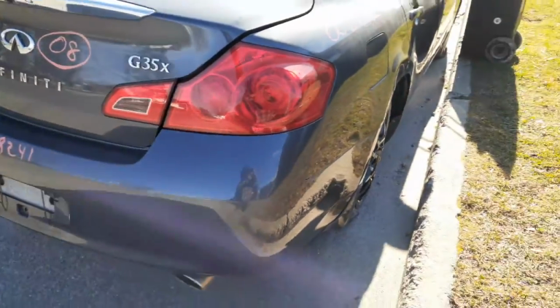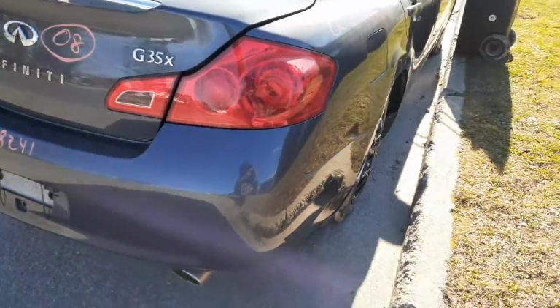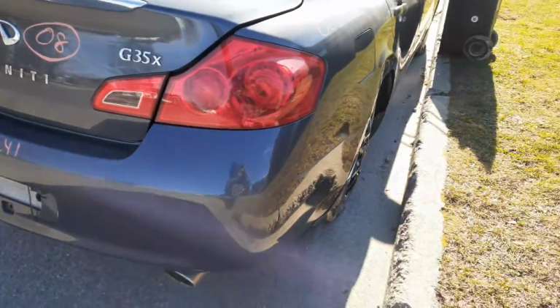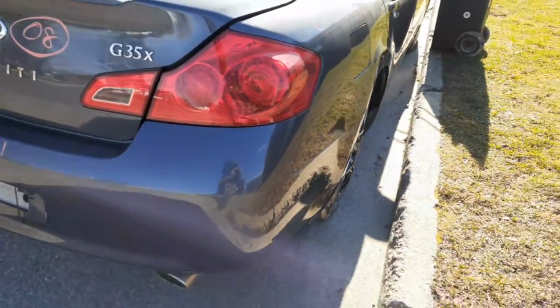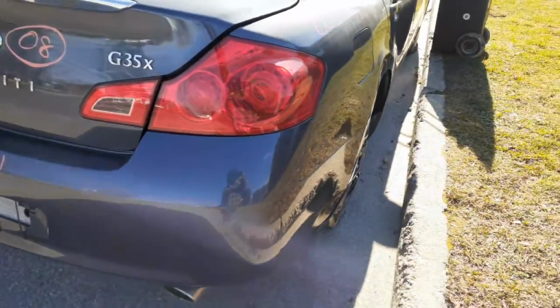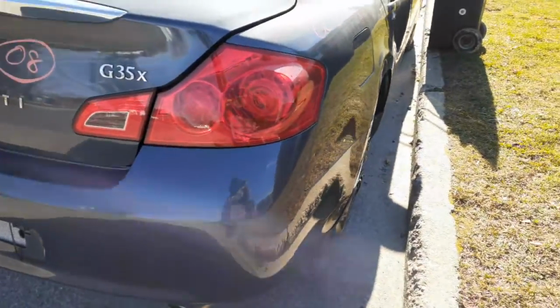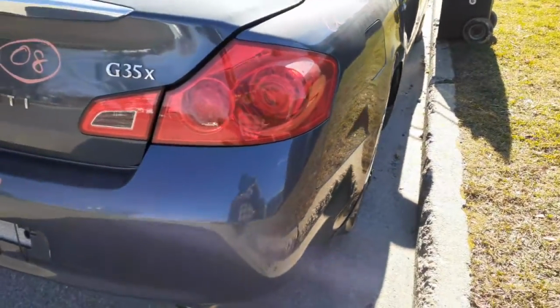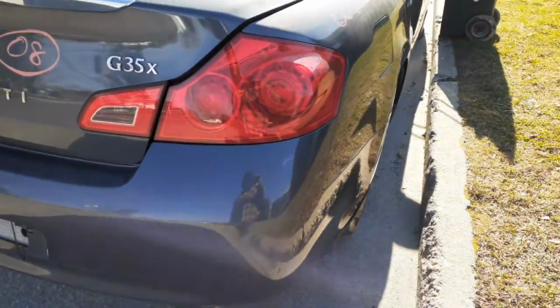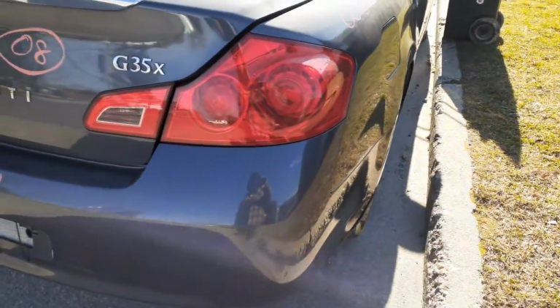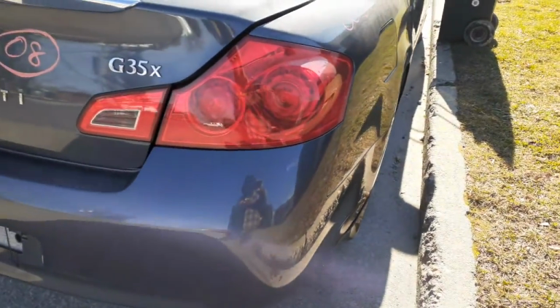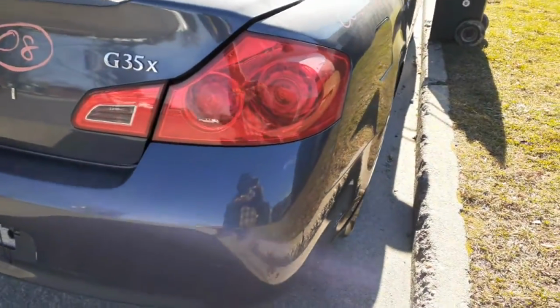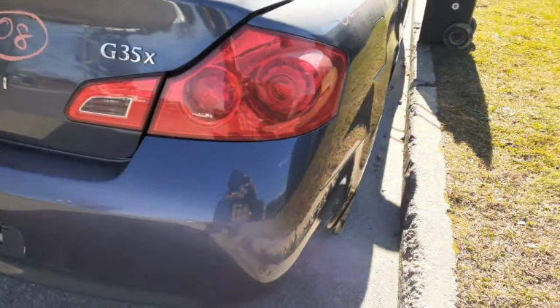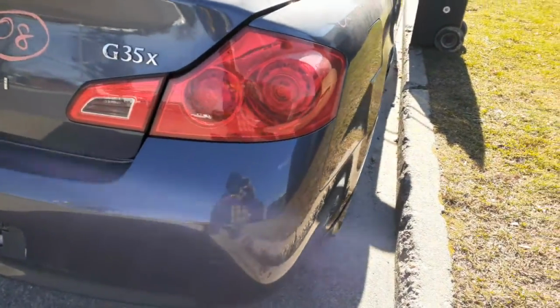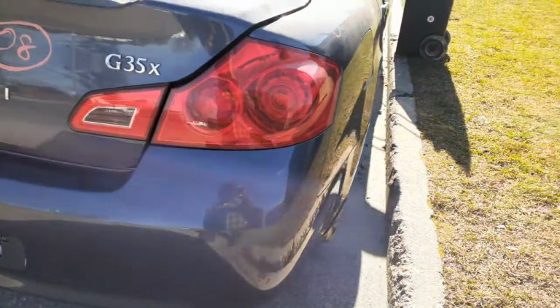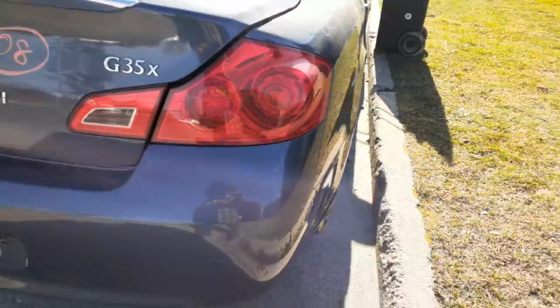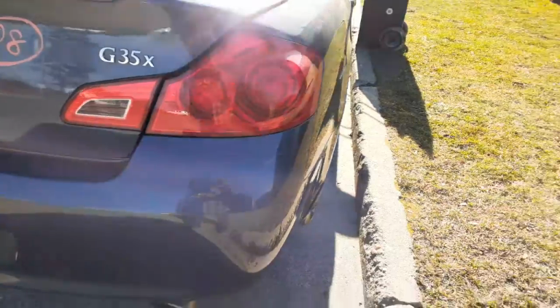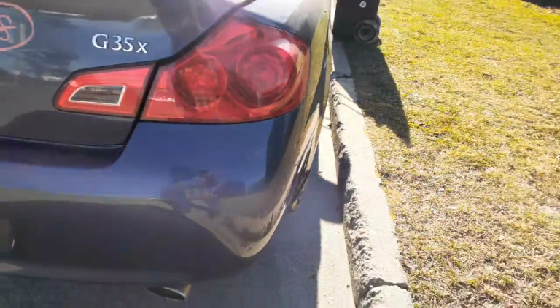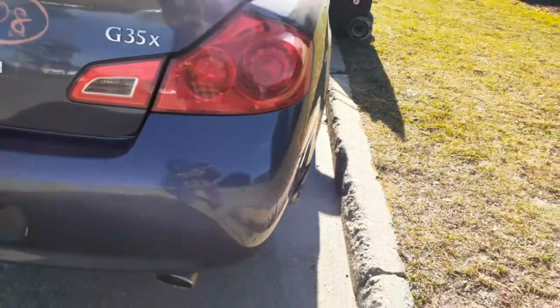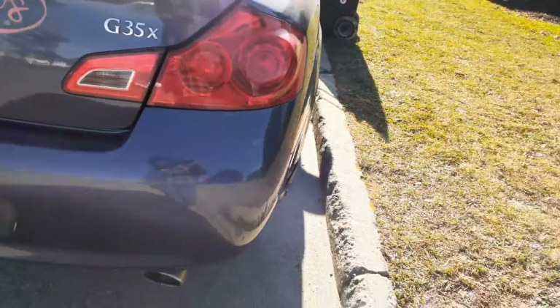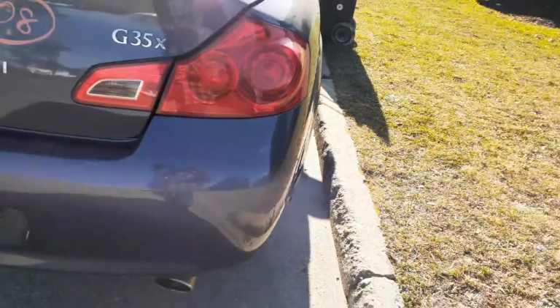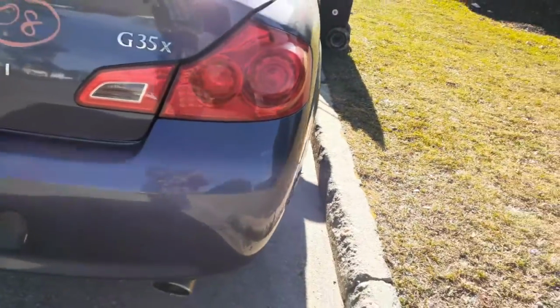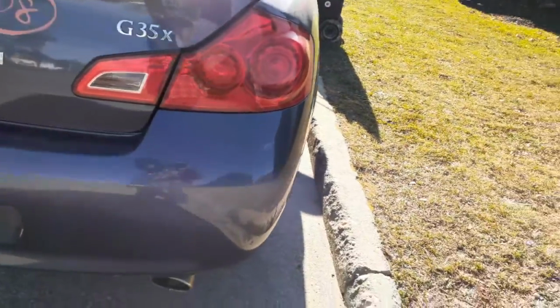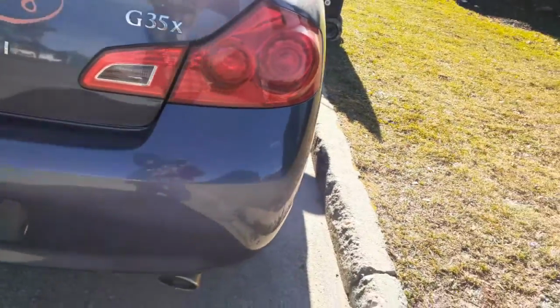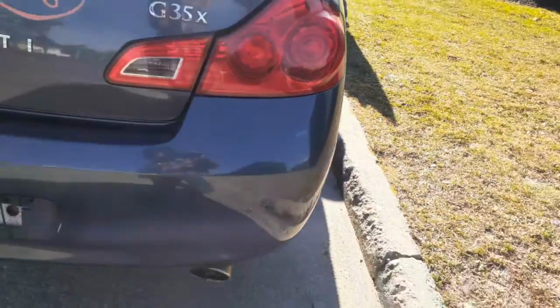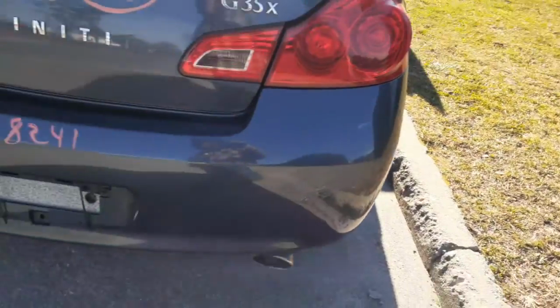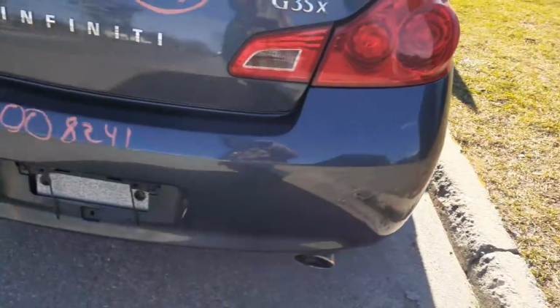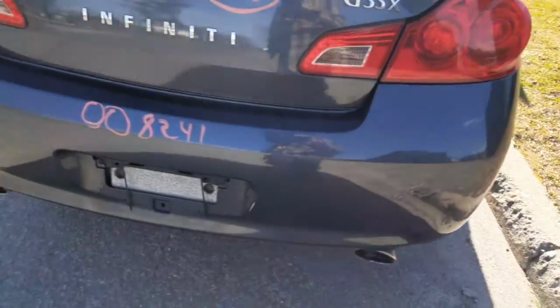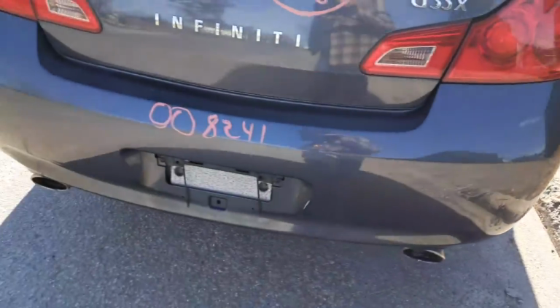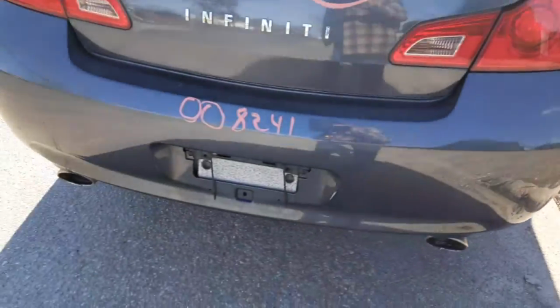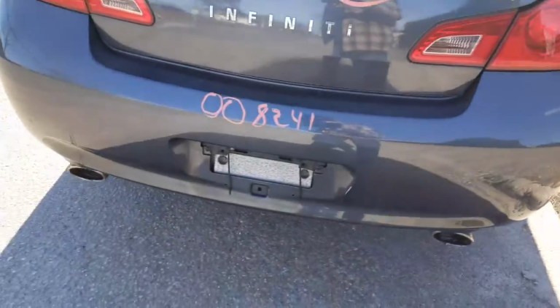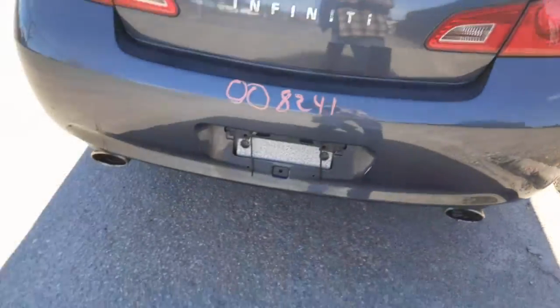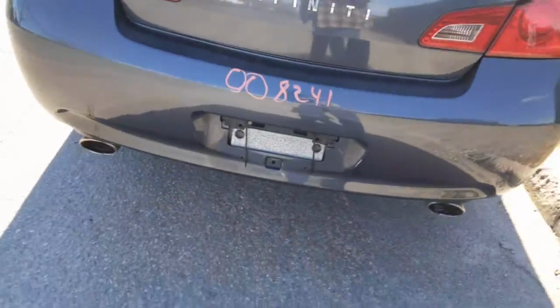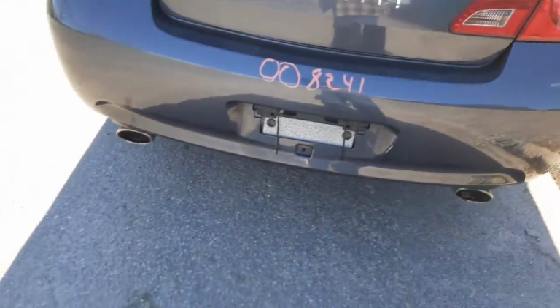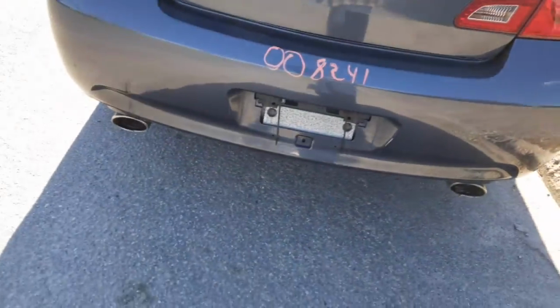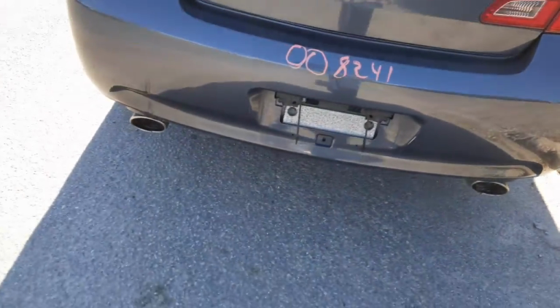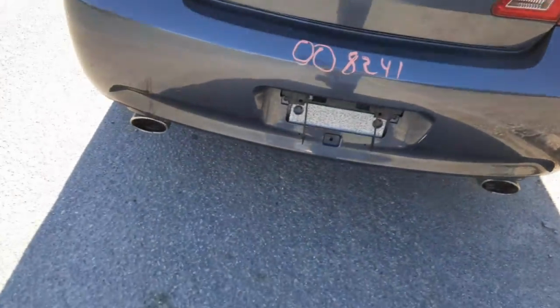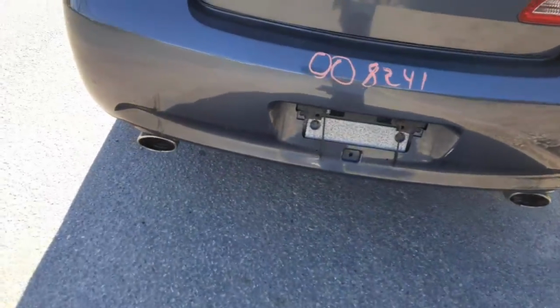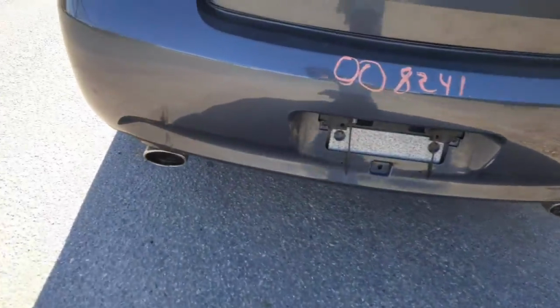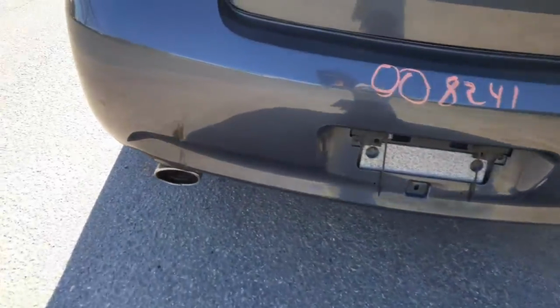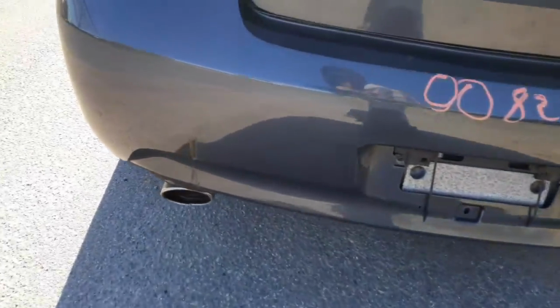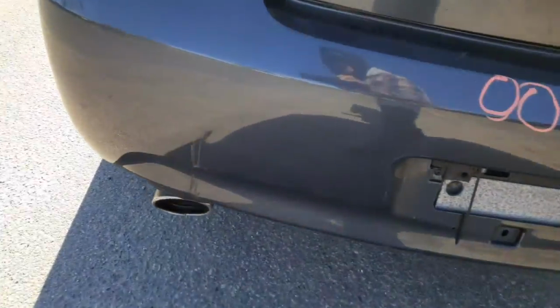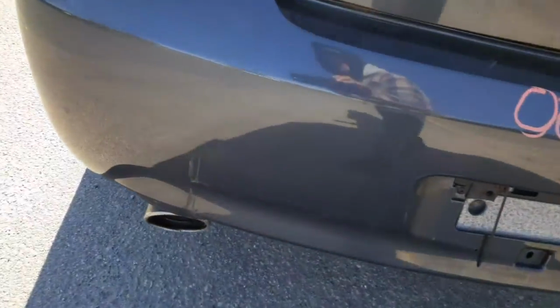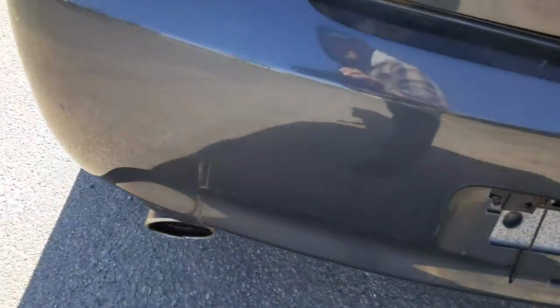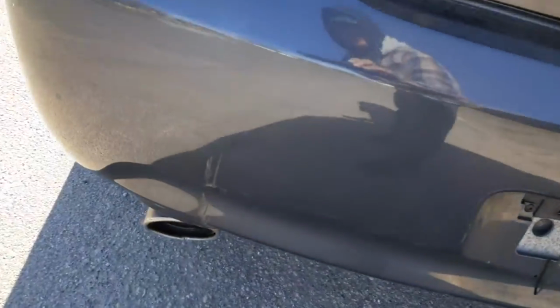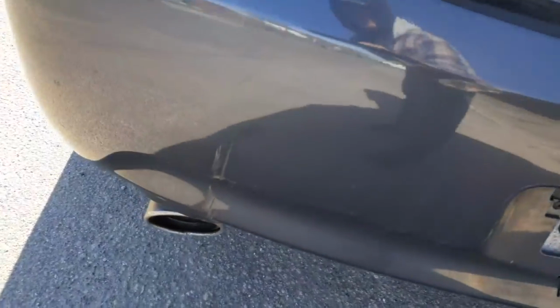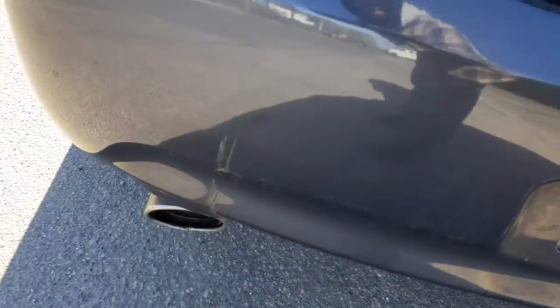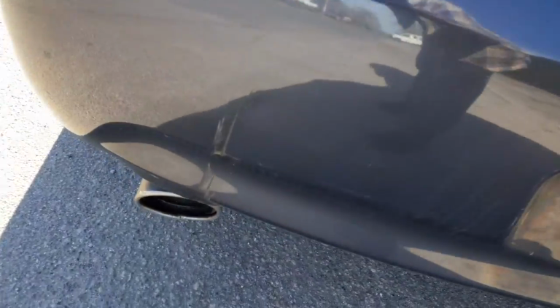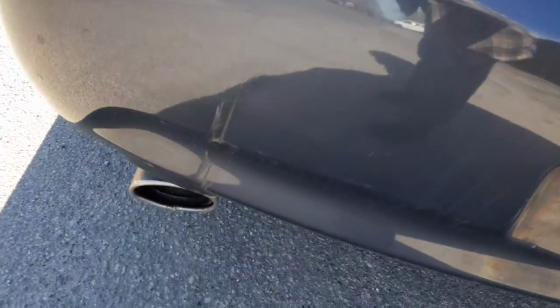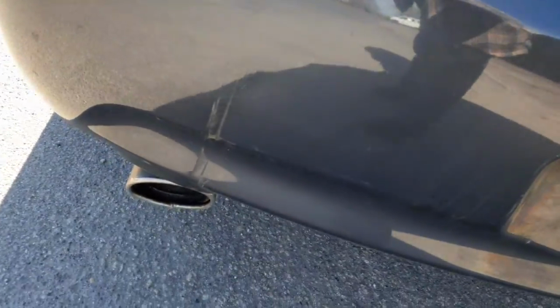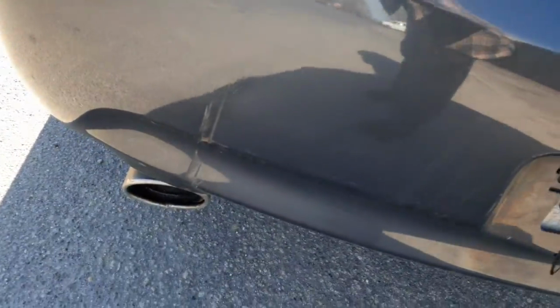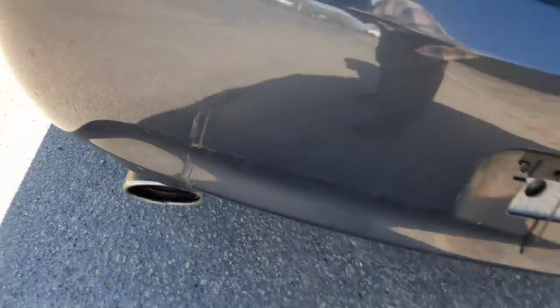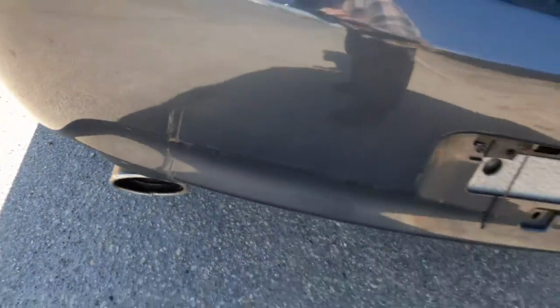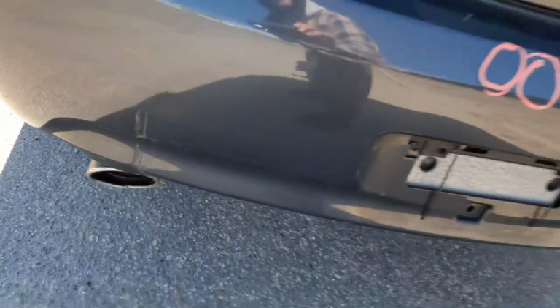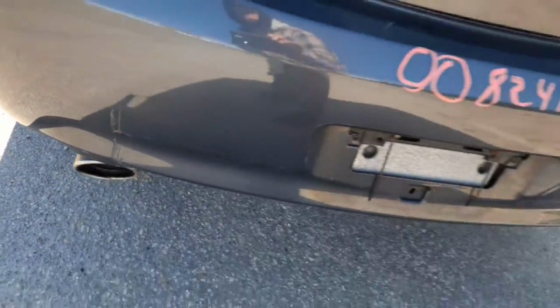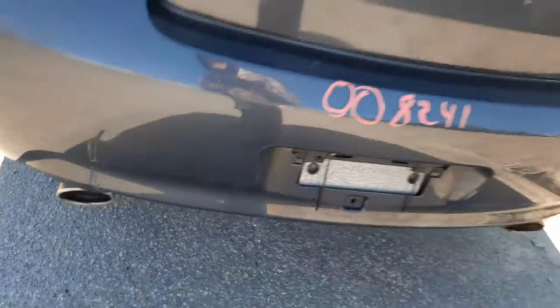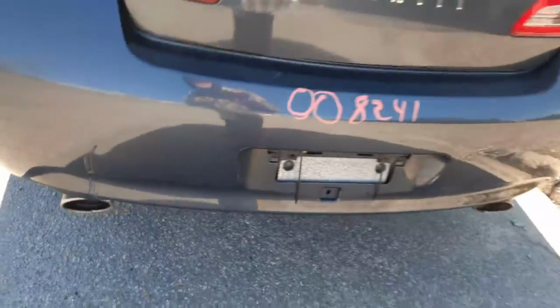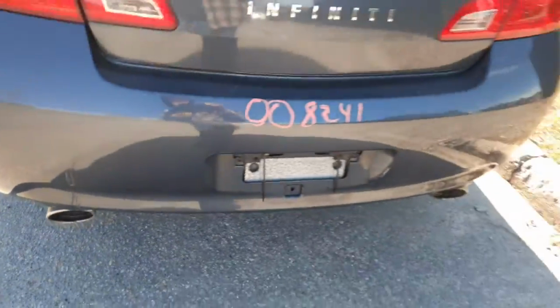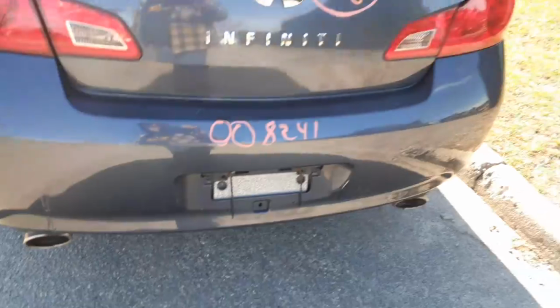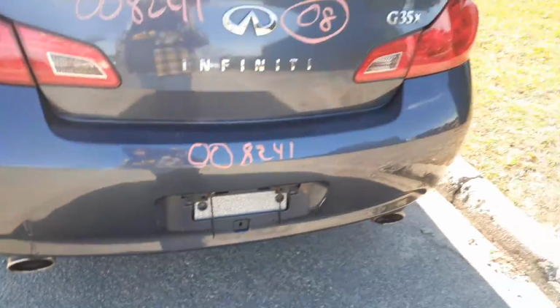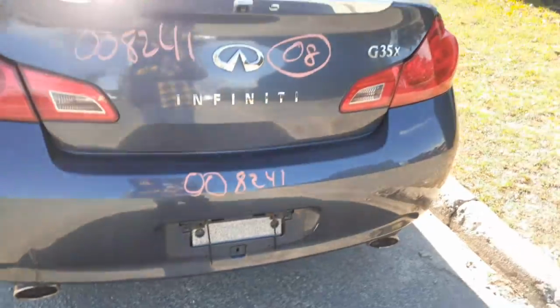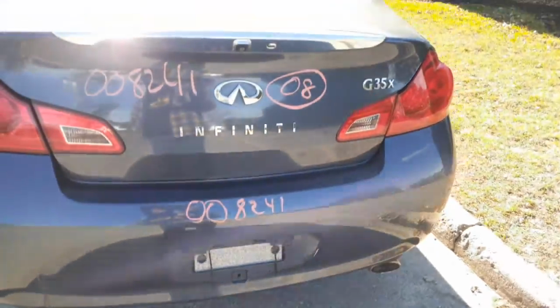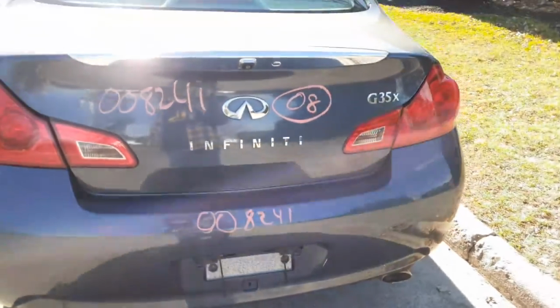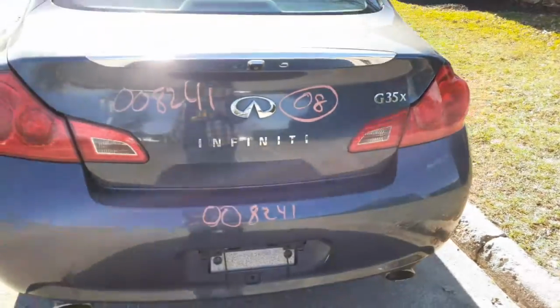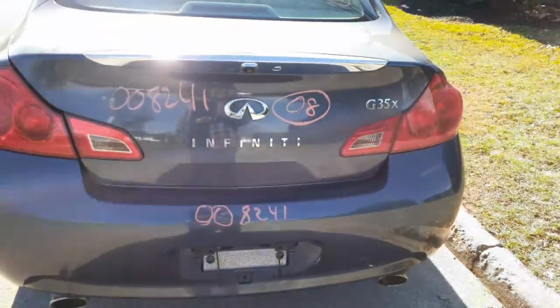Right rear taillight — this is the LEDs. Clean rear bumper, got a little scuff mark right there, nothing bad. Definitely usable.